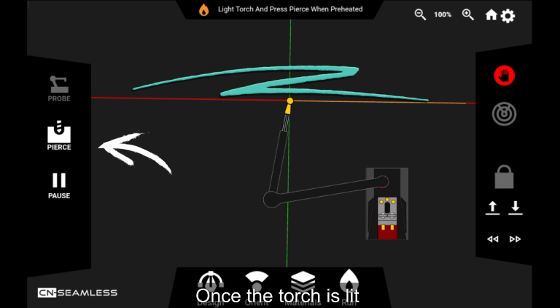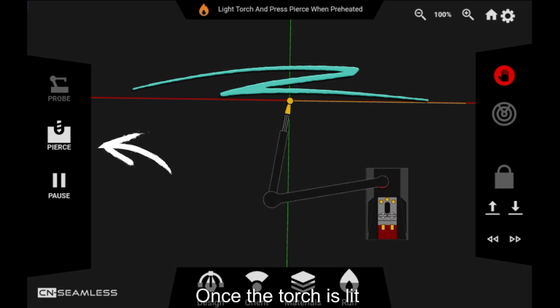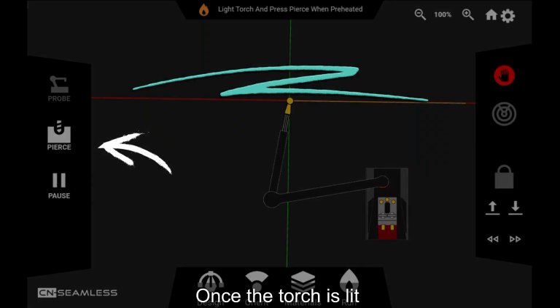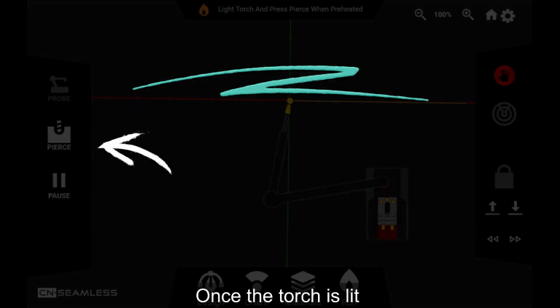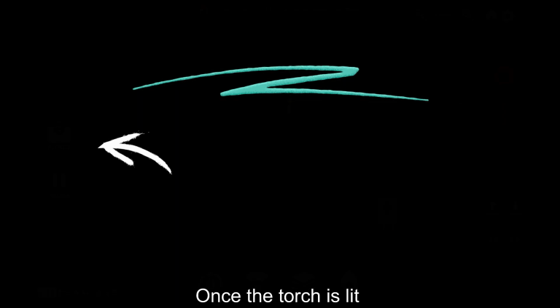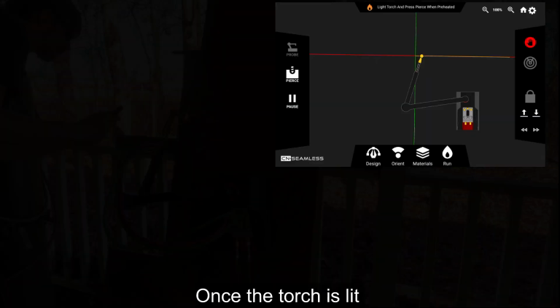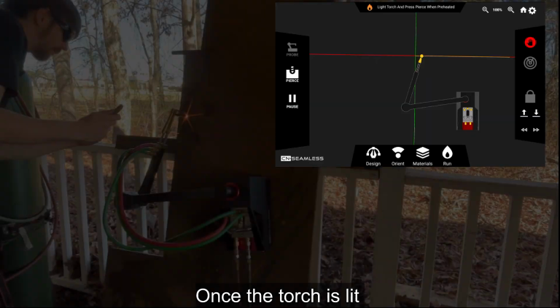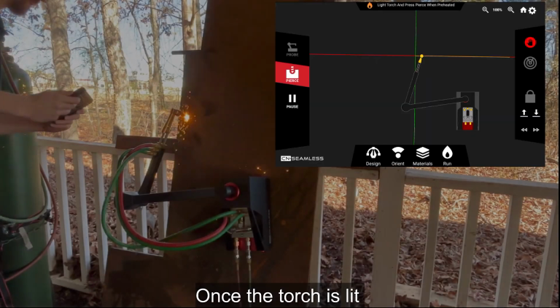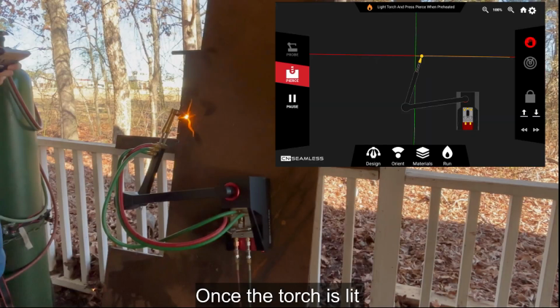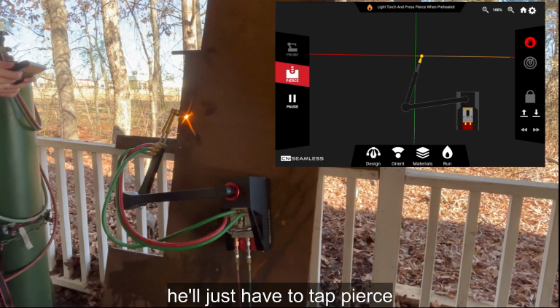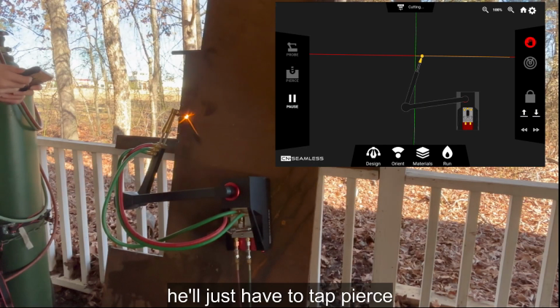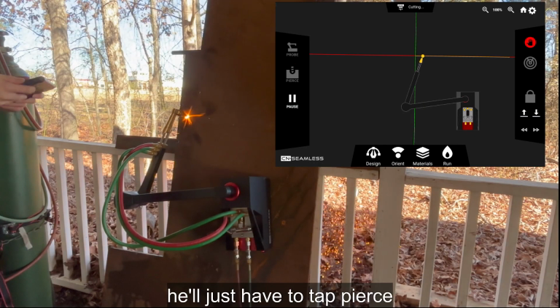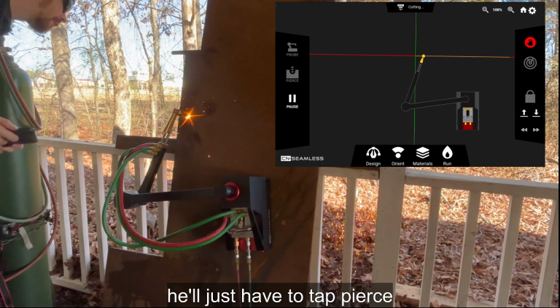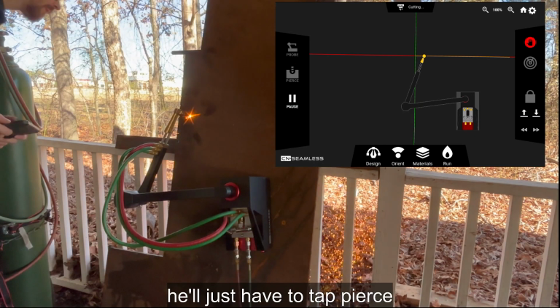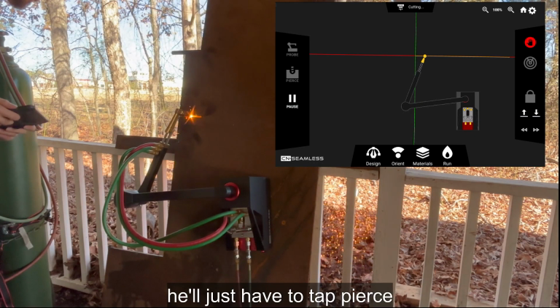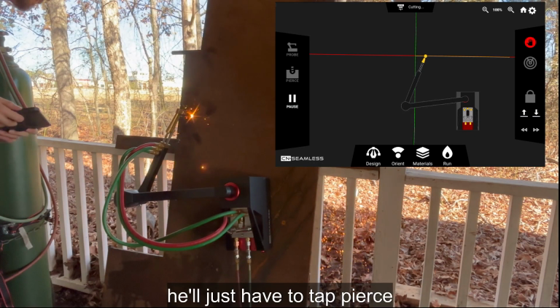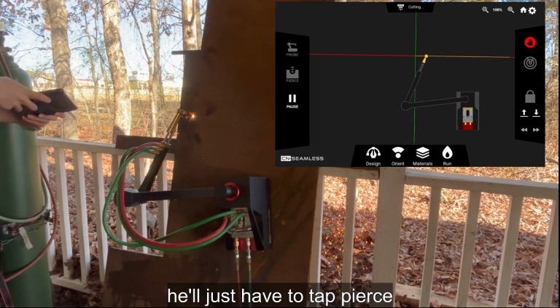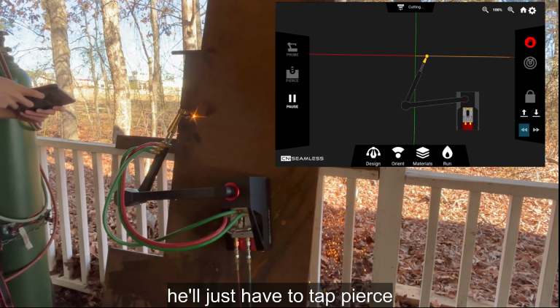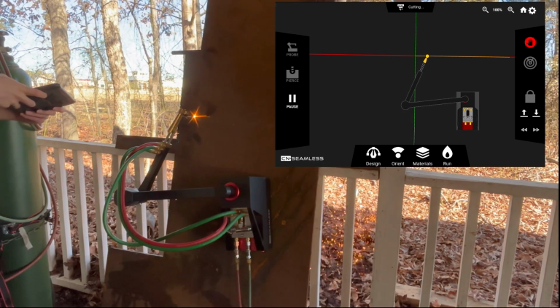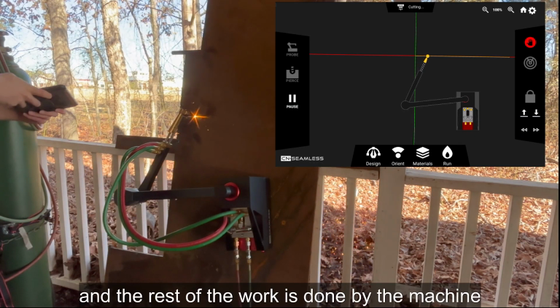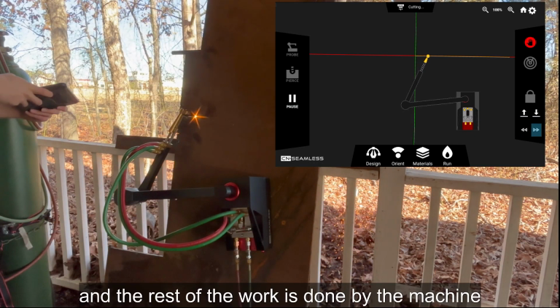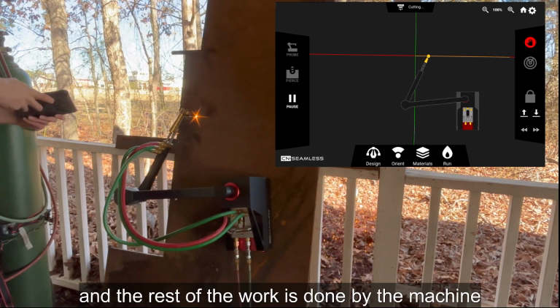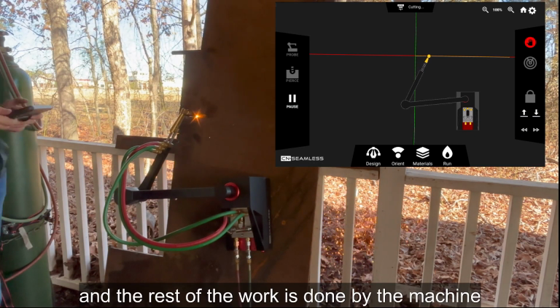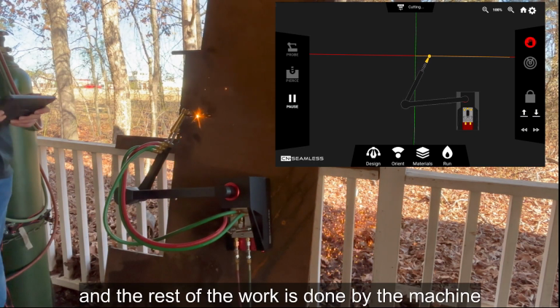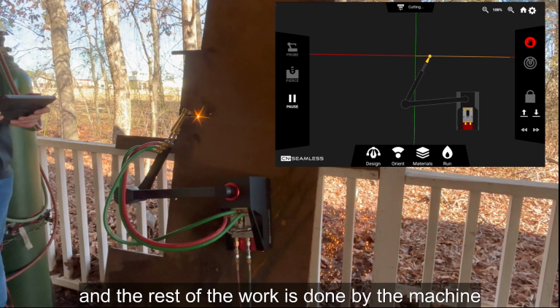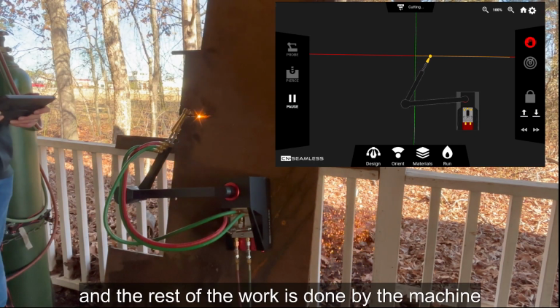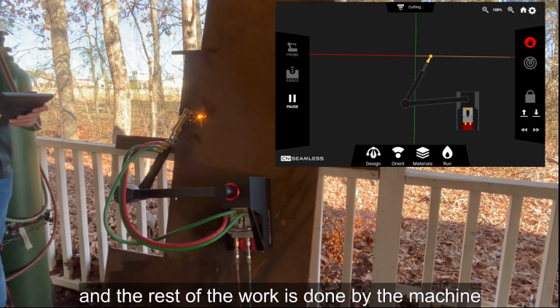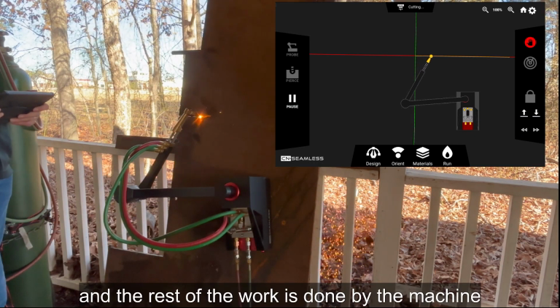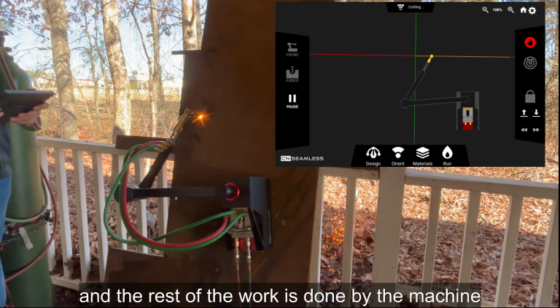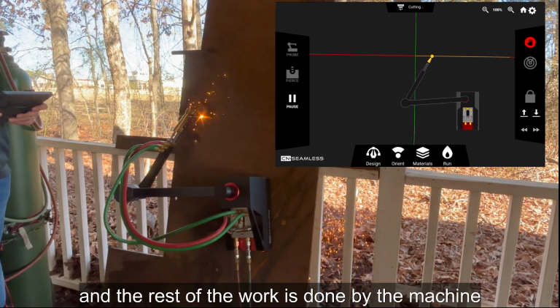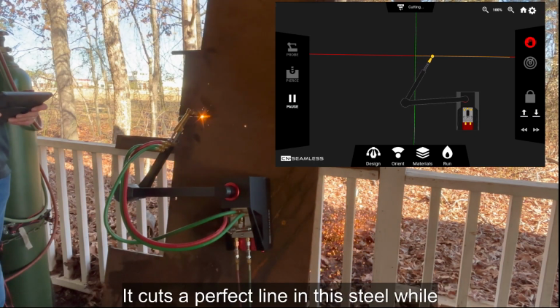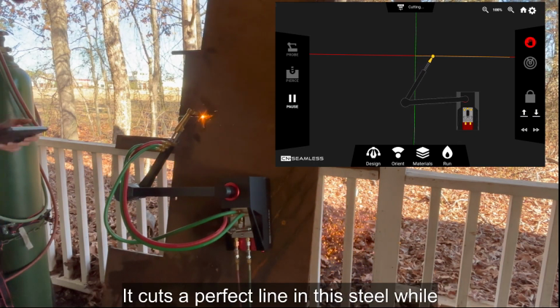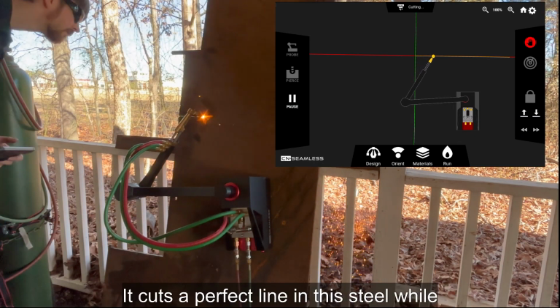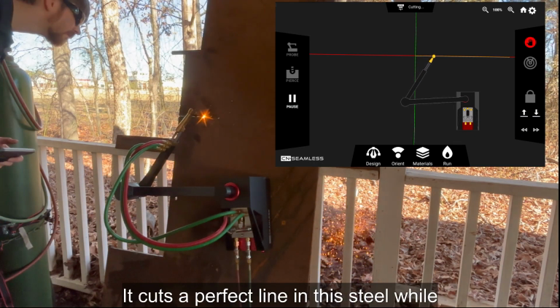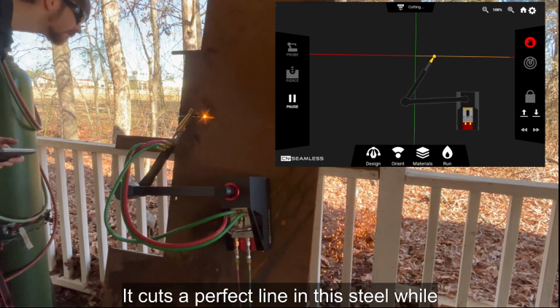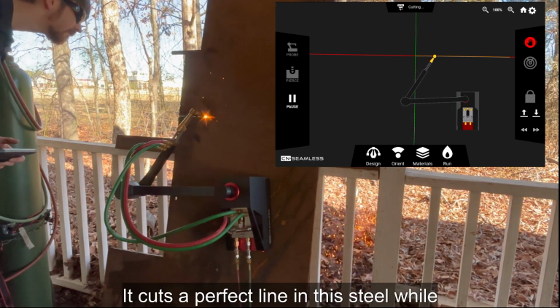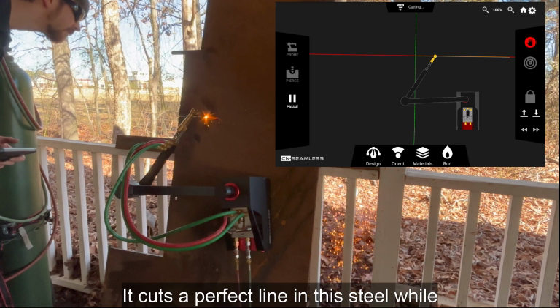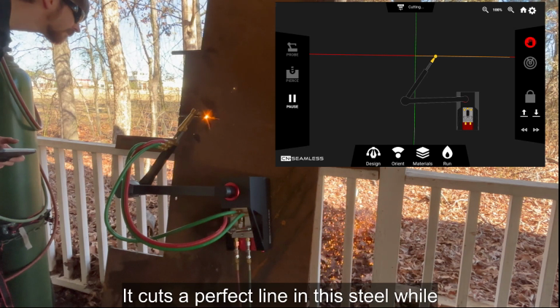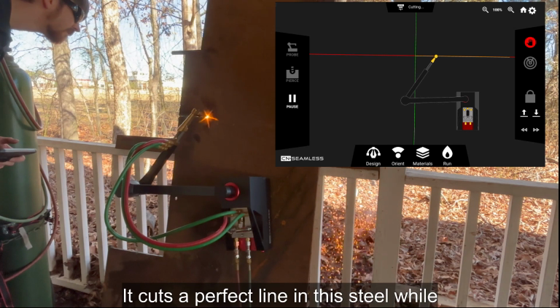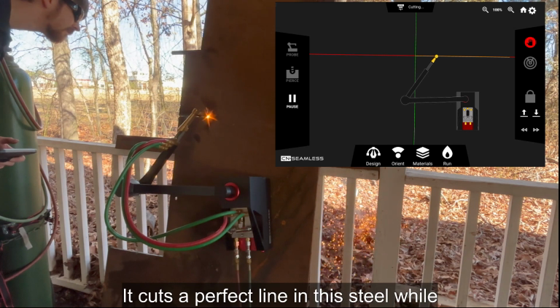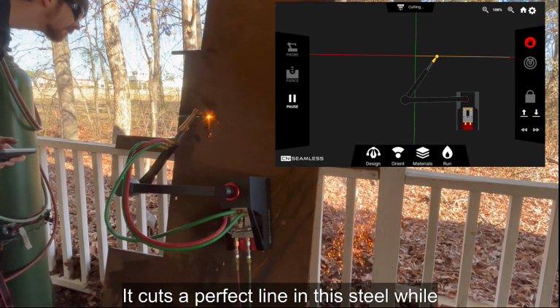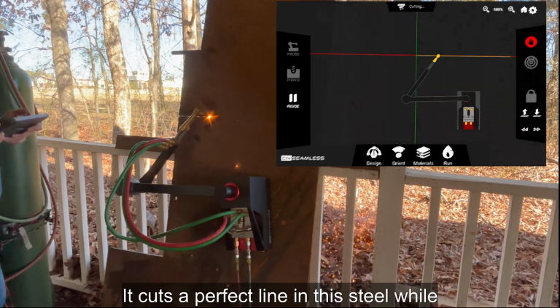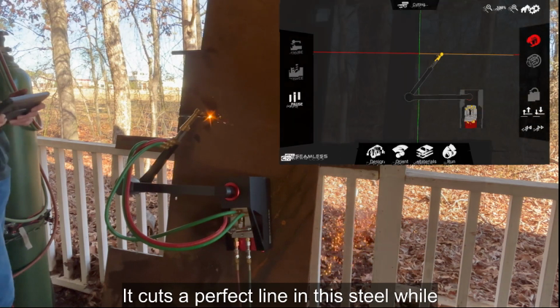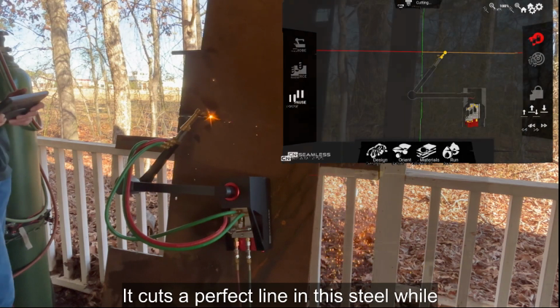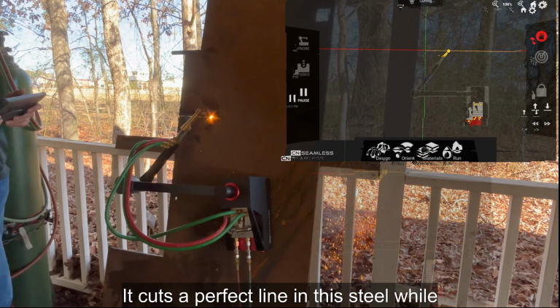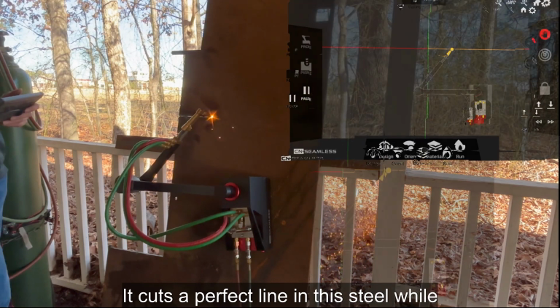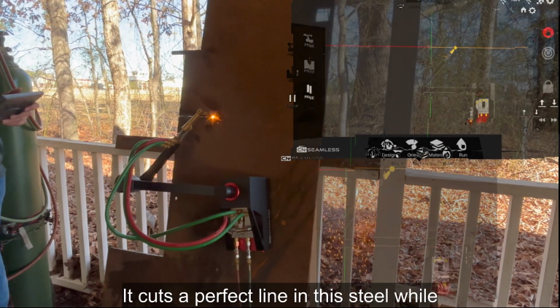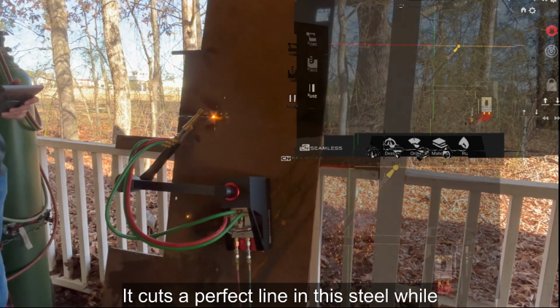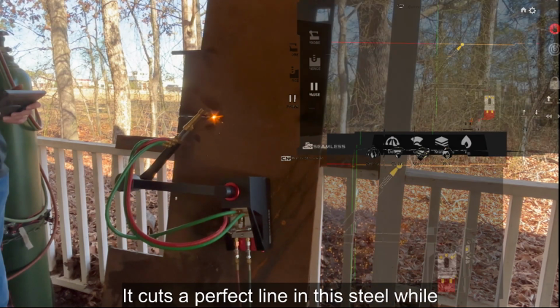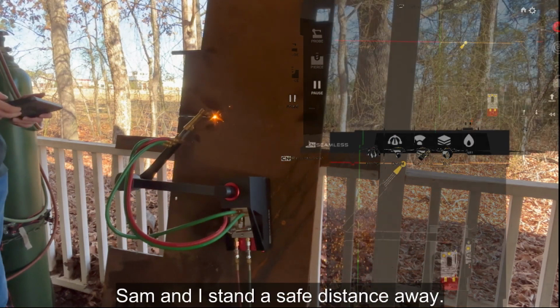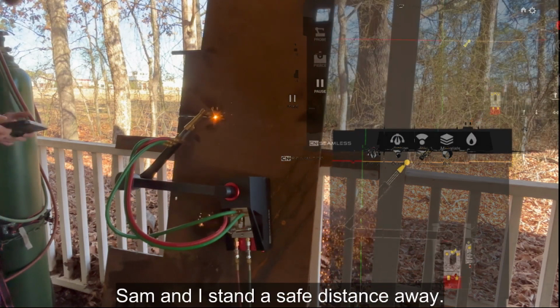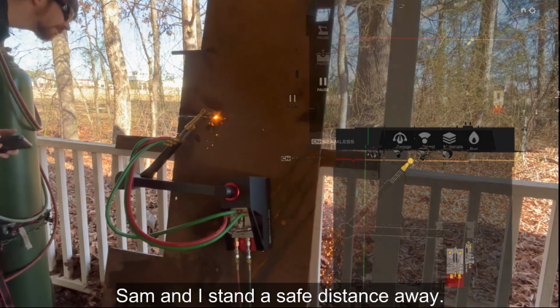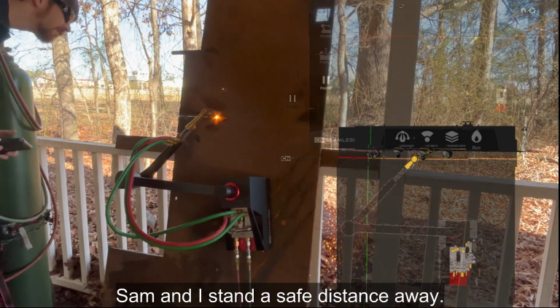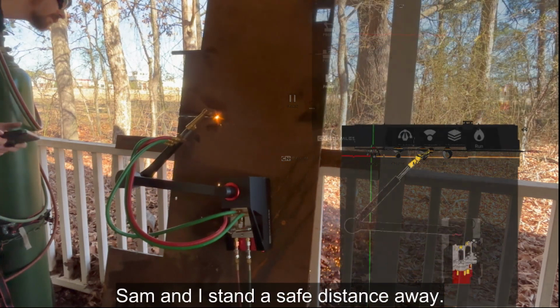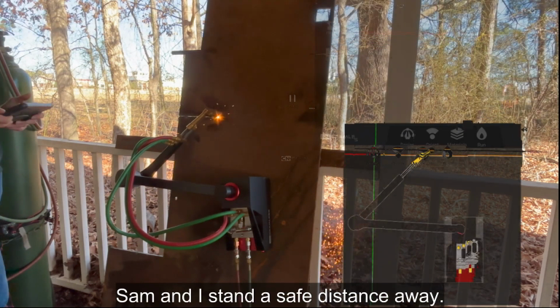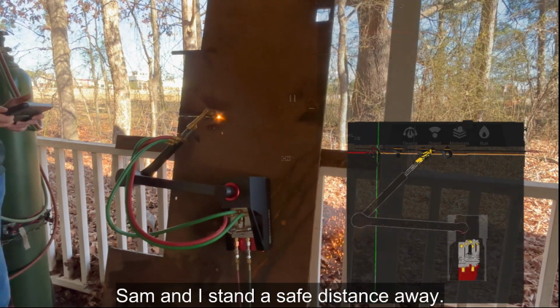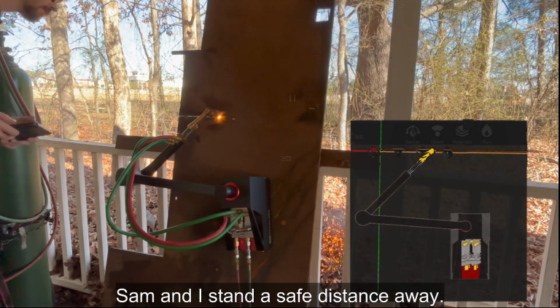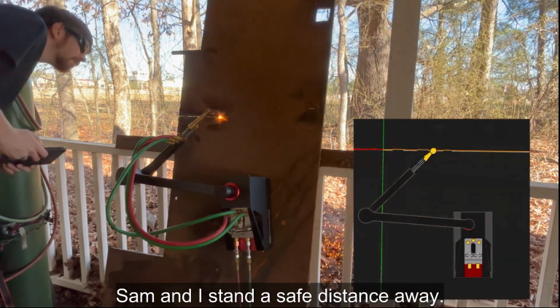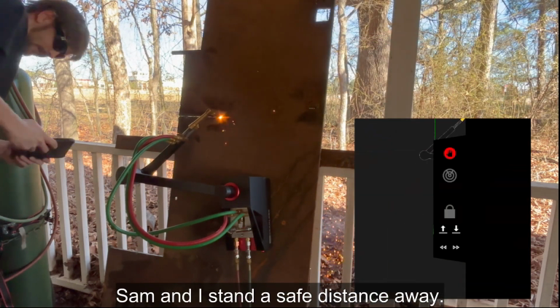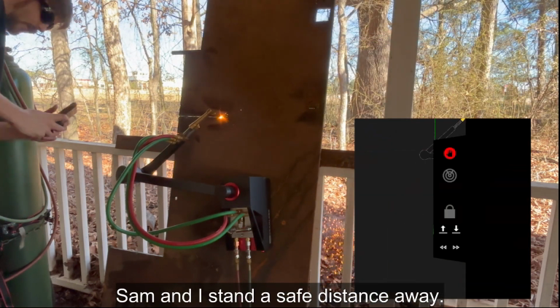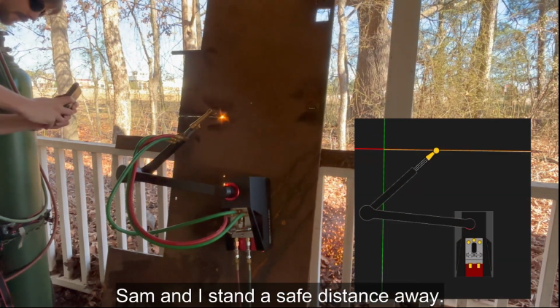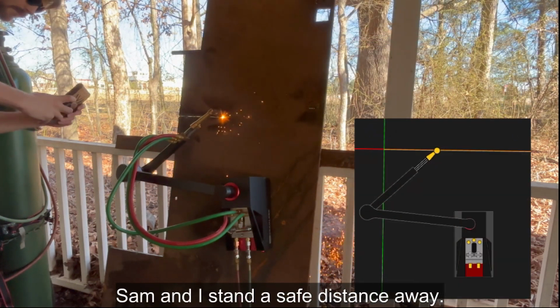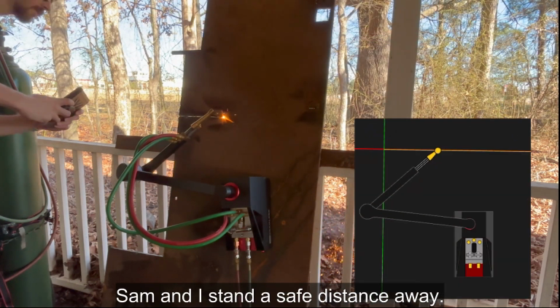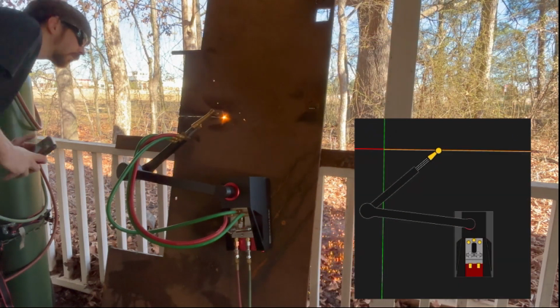Once the torch is lit, he'll just have to tap pierce, and the rest of the work is done by the machine. It cuts a perfect line in this steel while Sam and I stand a safe distance away.